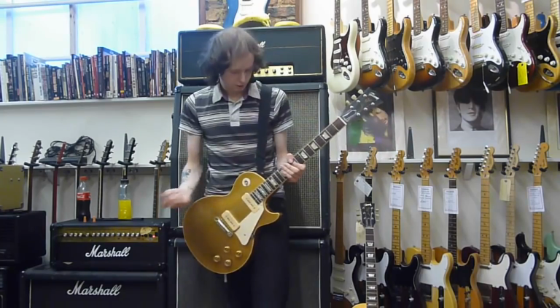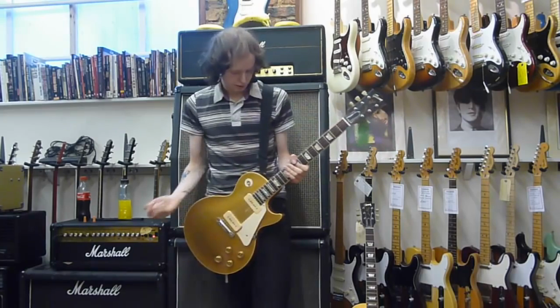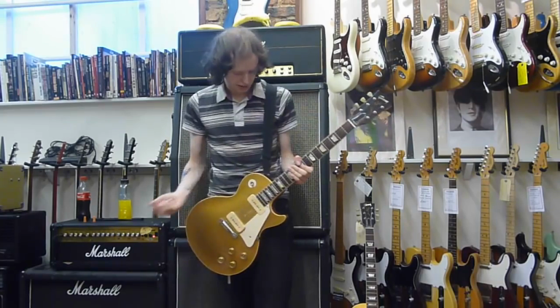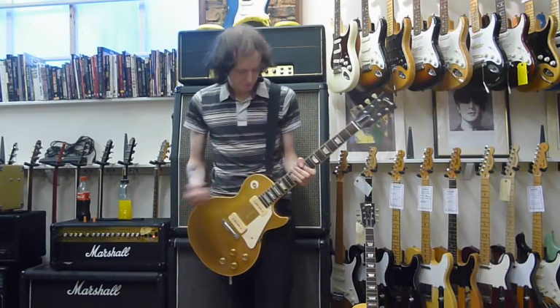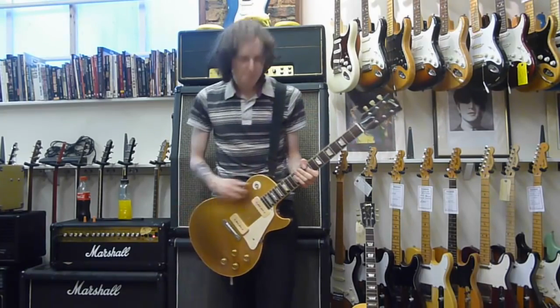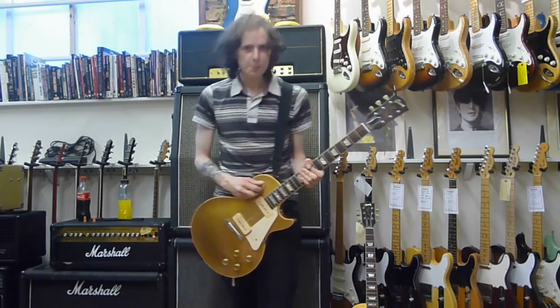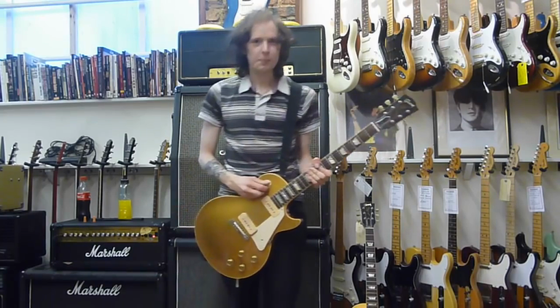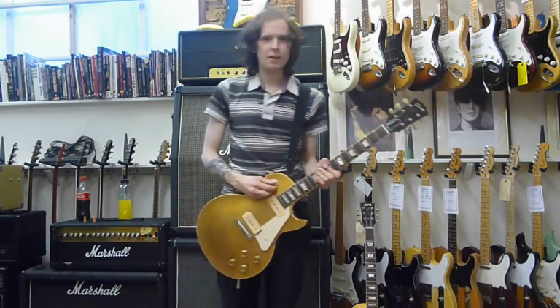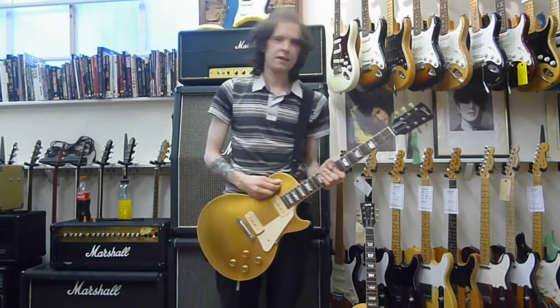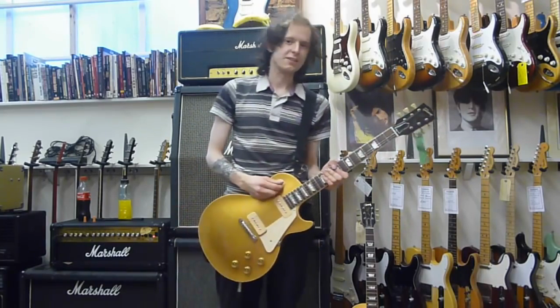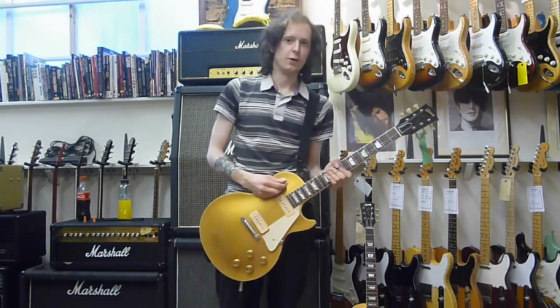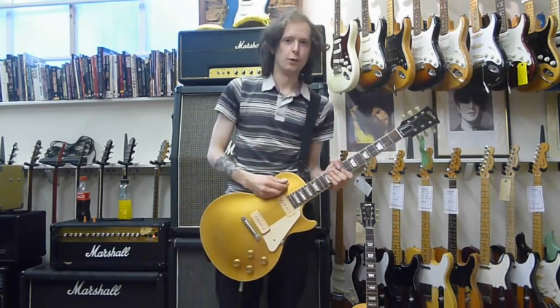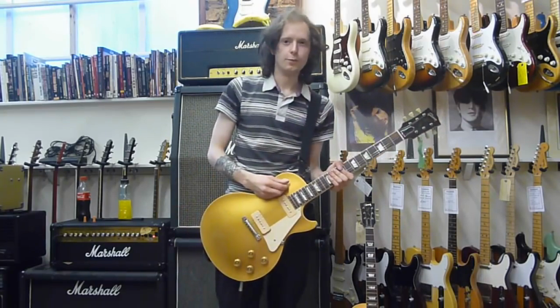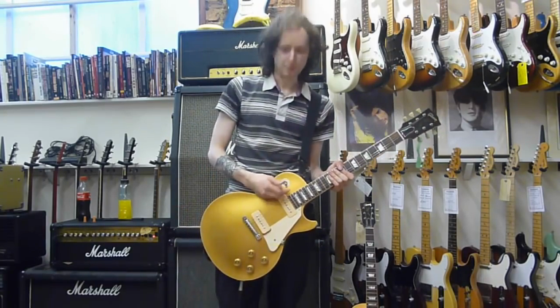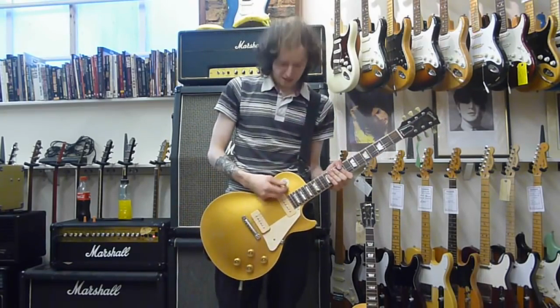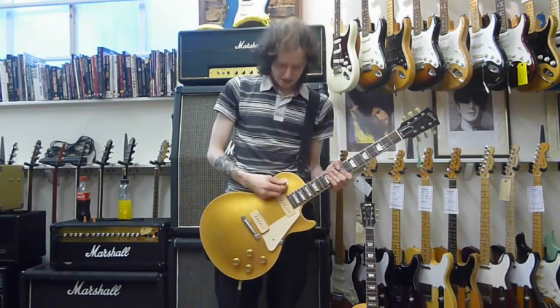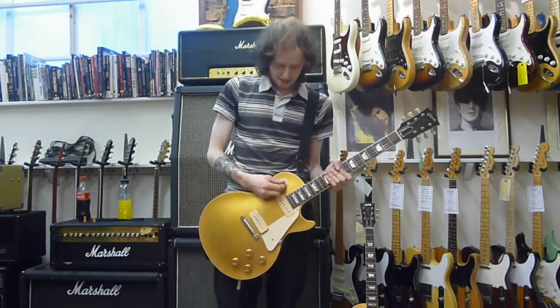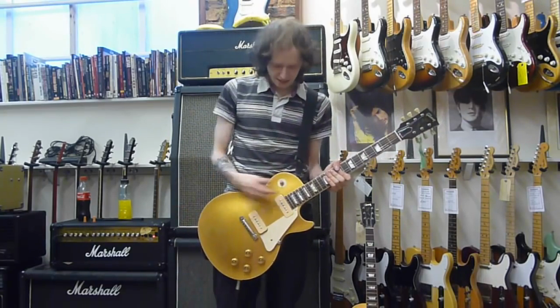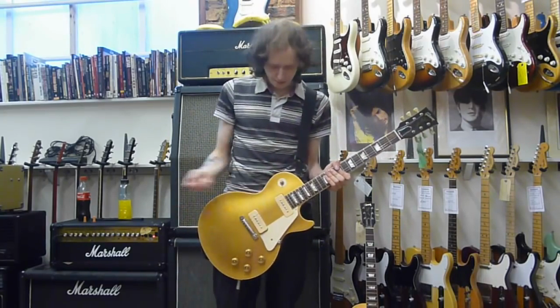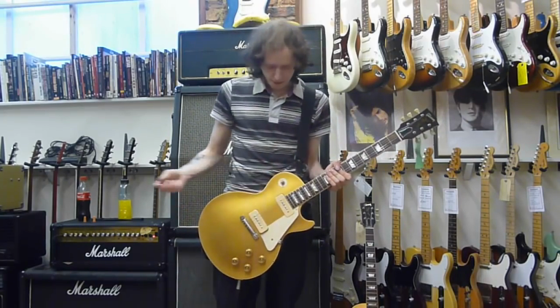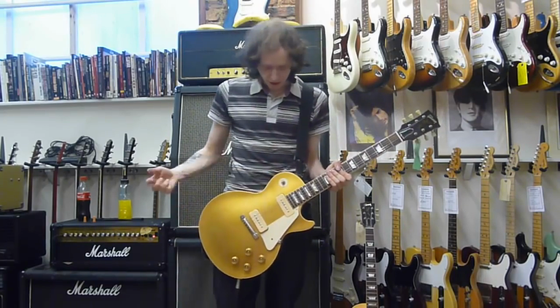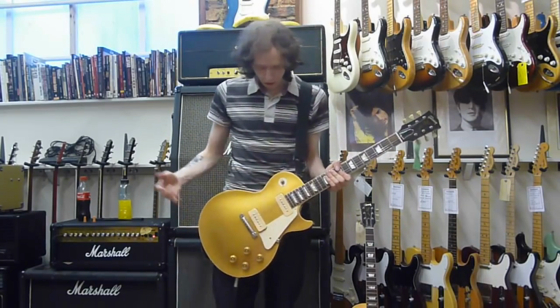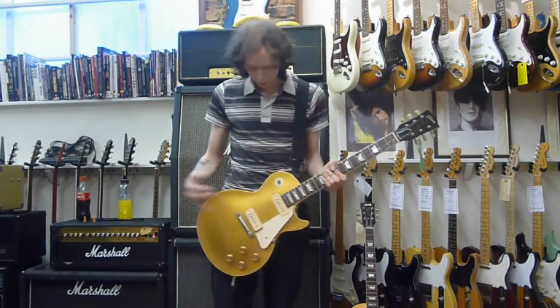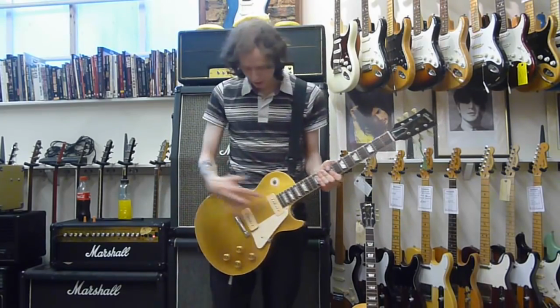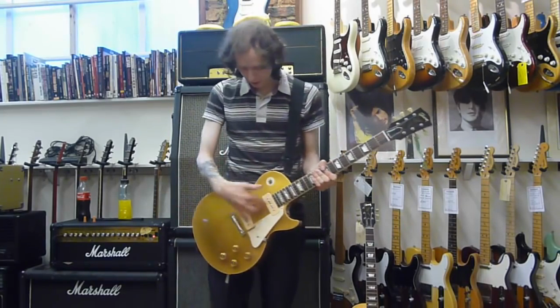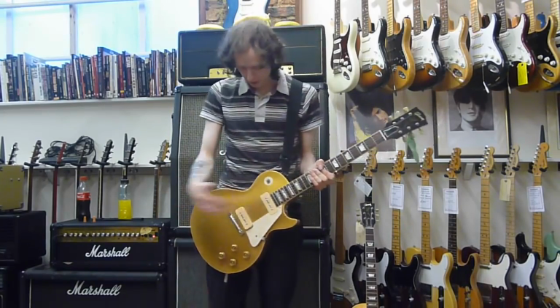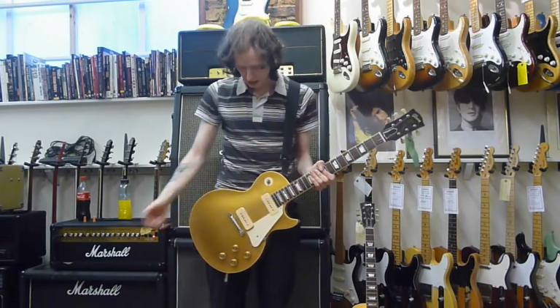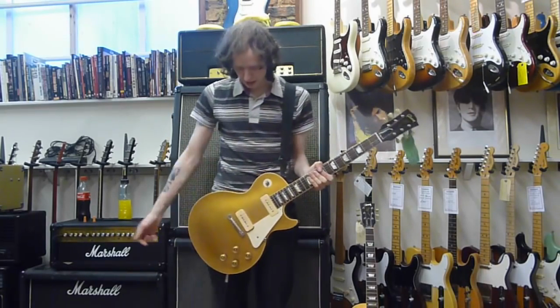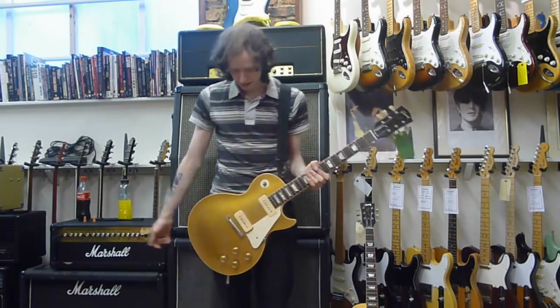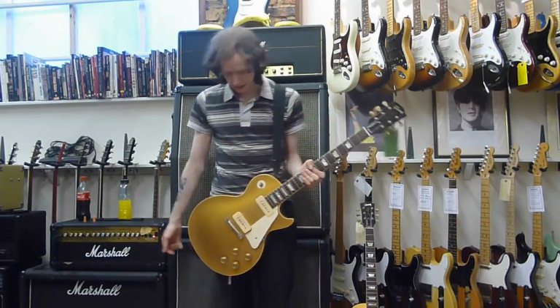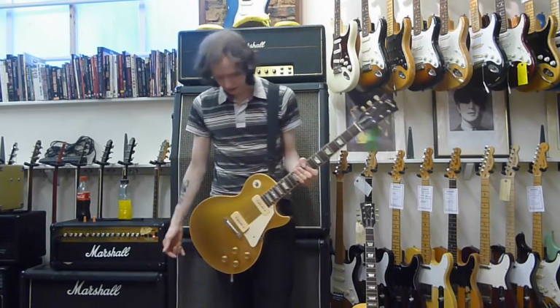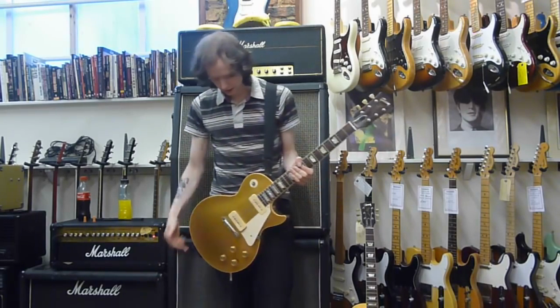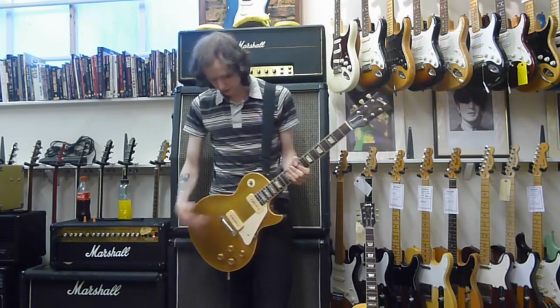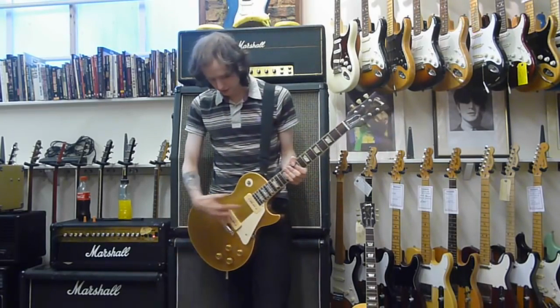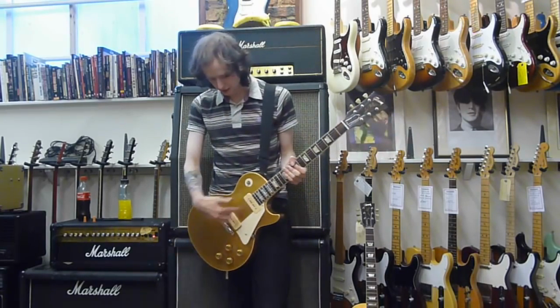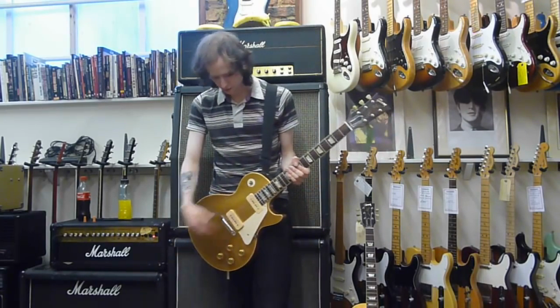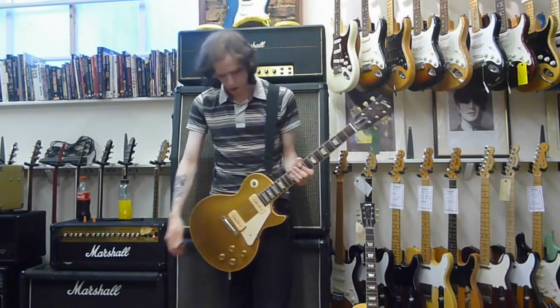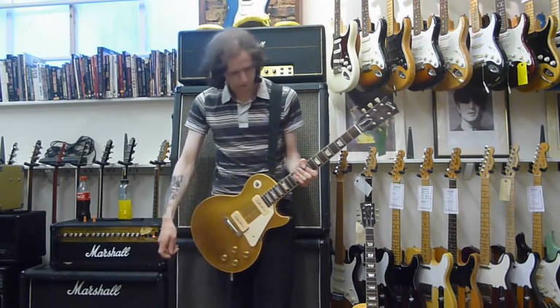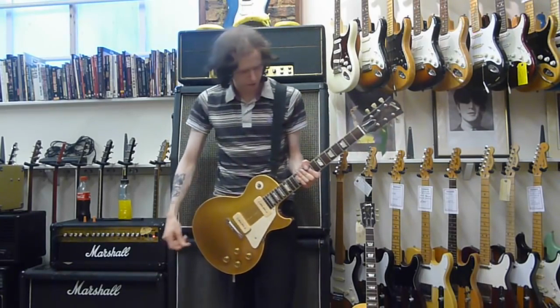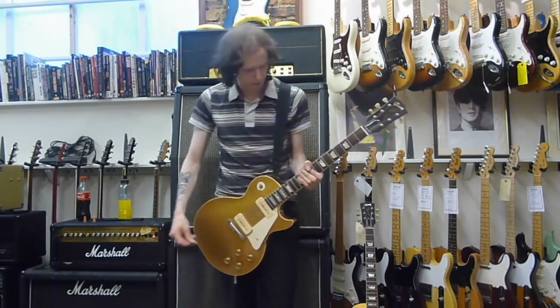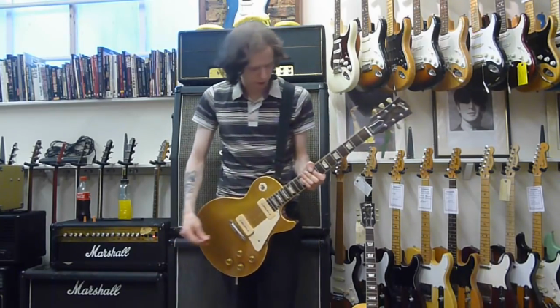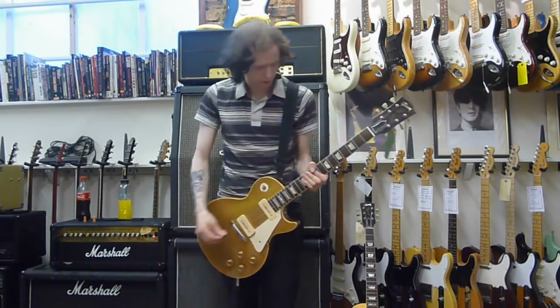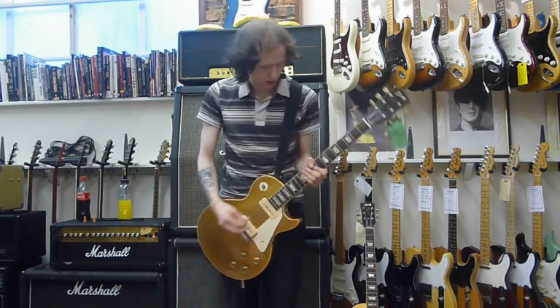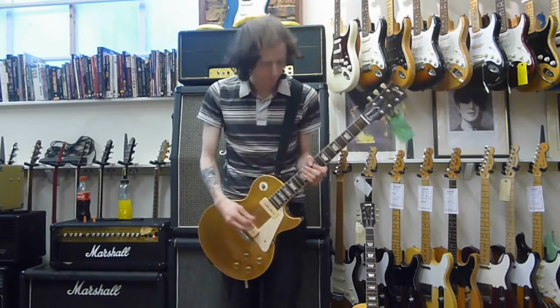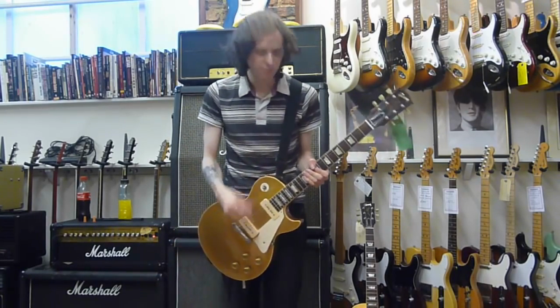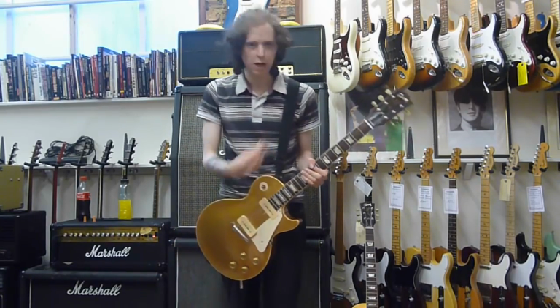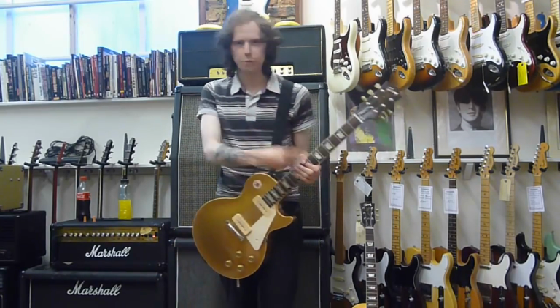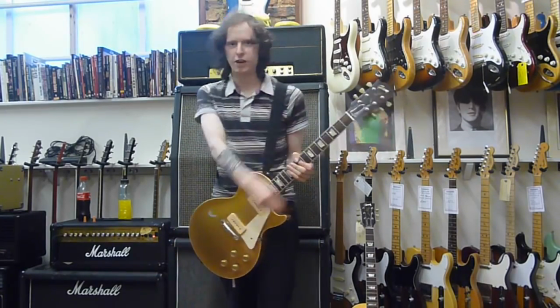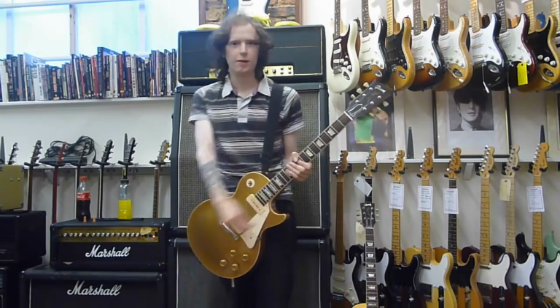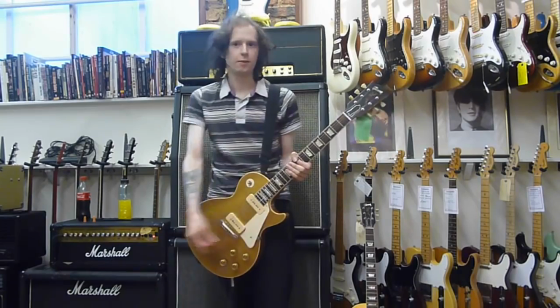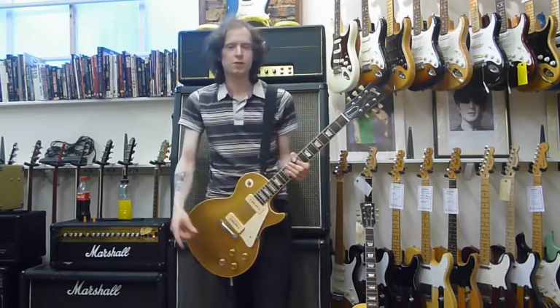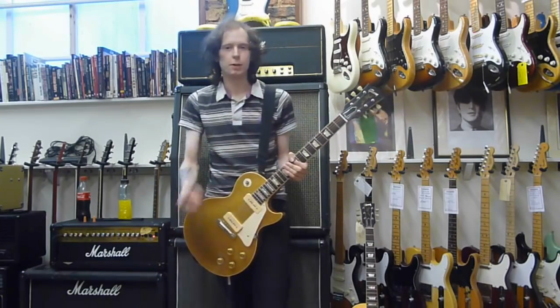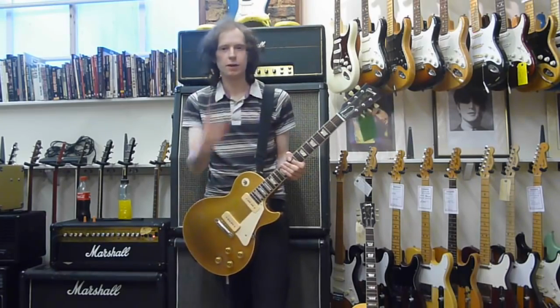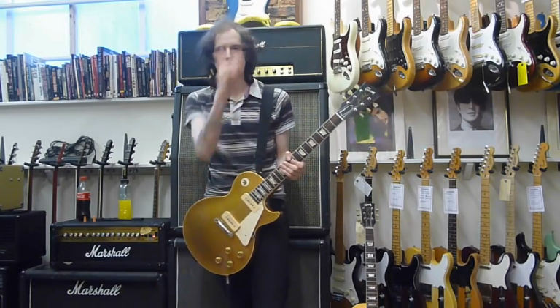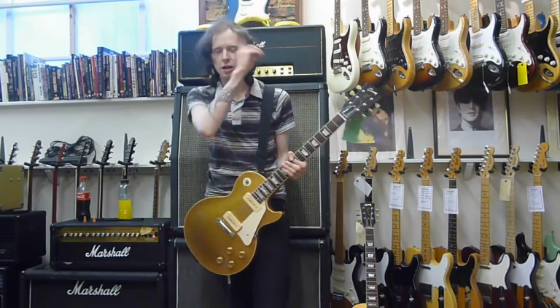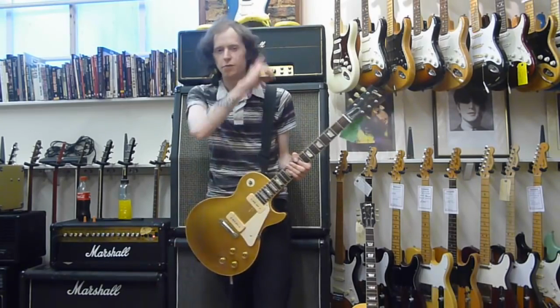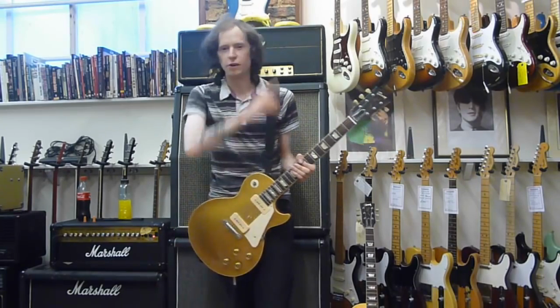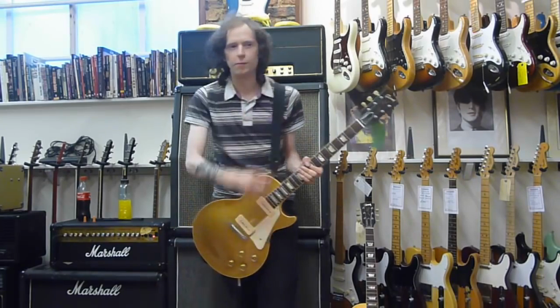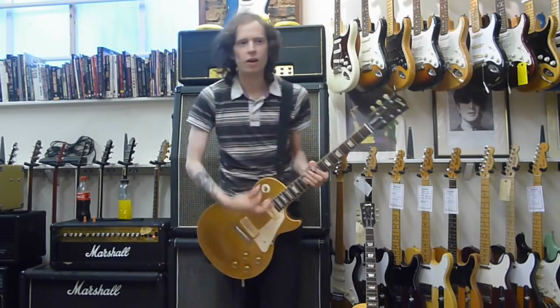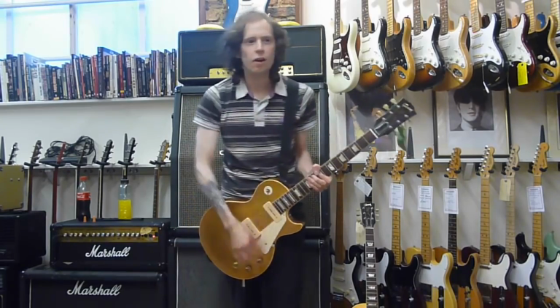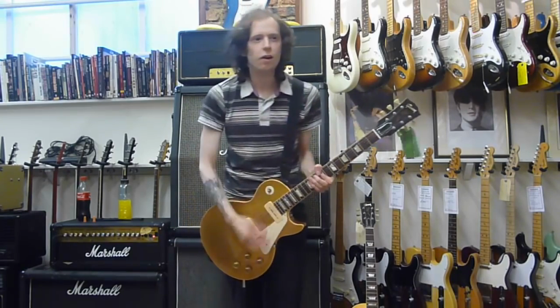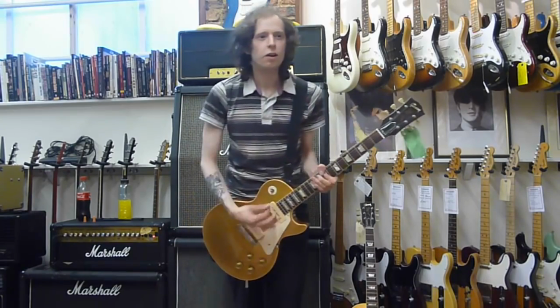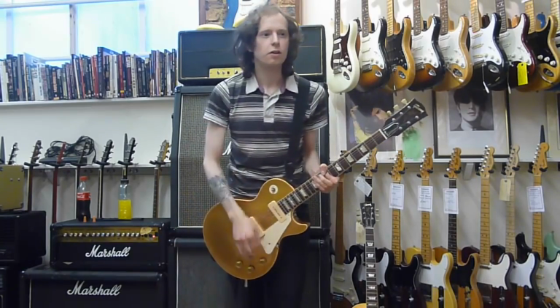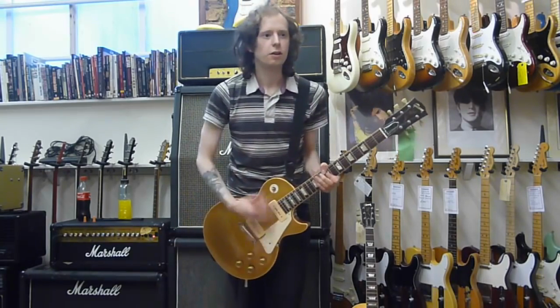Okay, that's all. This is the middle pickups on. Same thing — I'm just going to play the same thing.